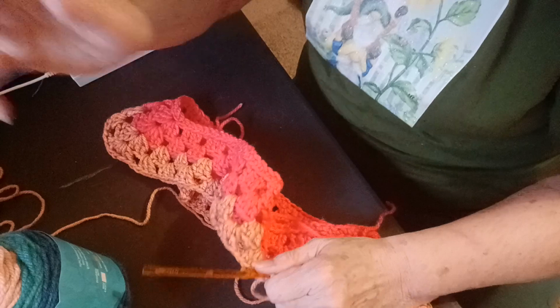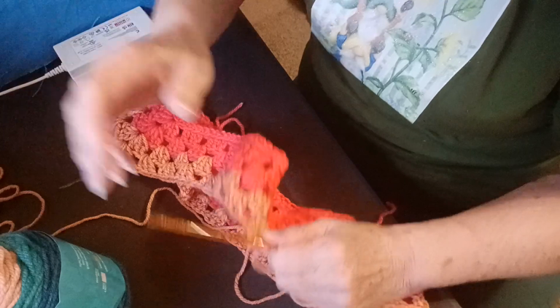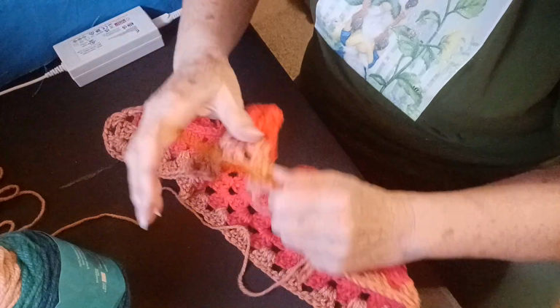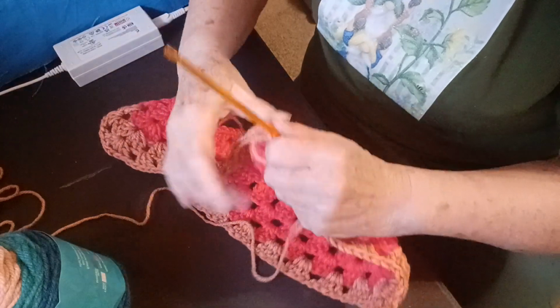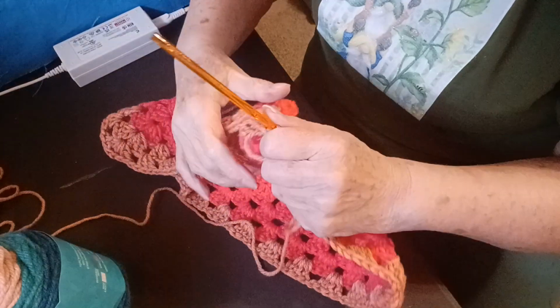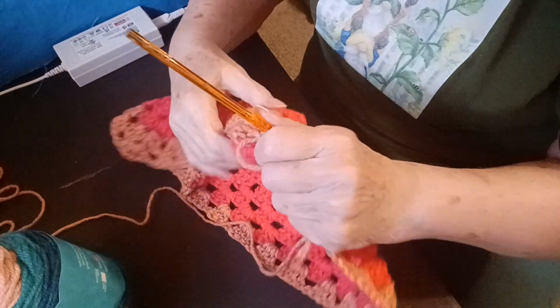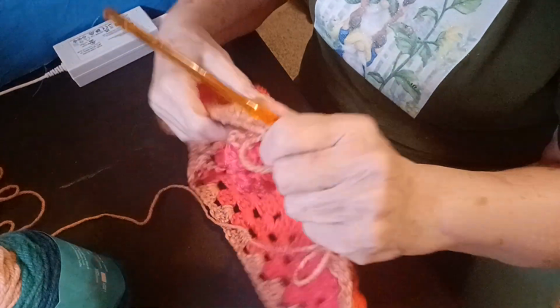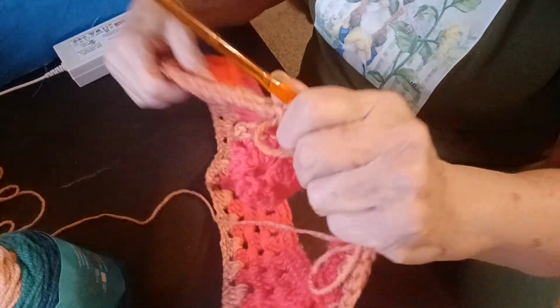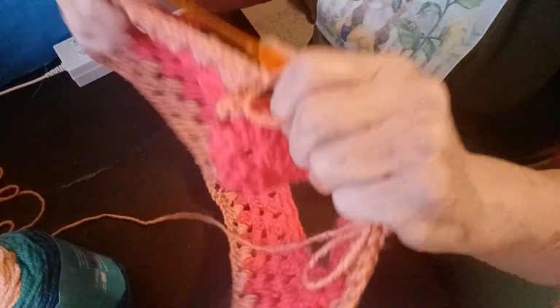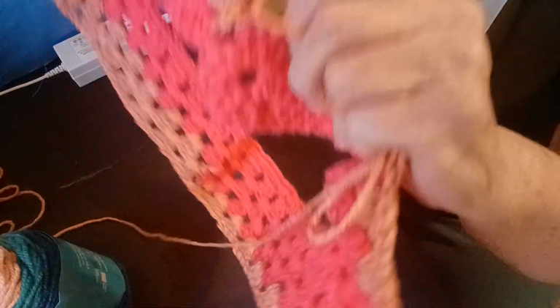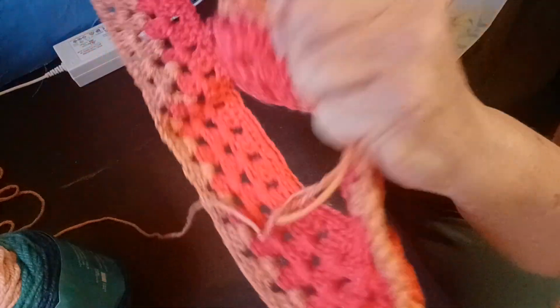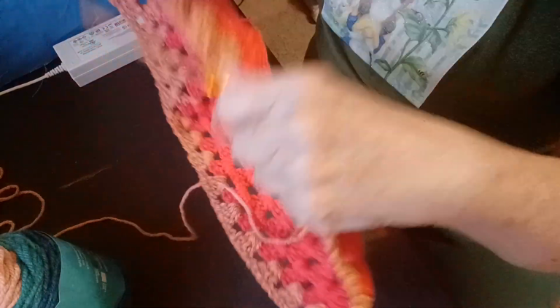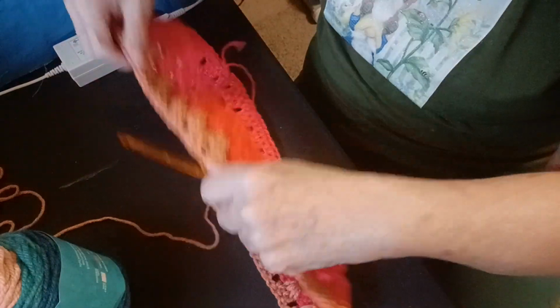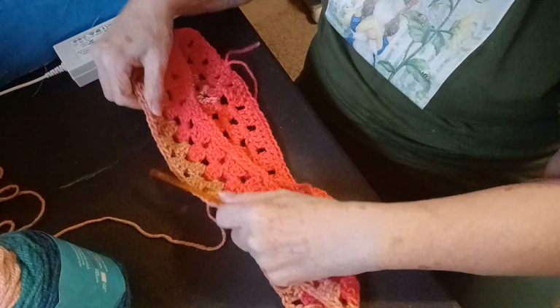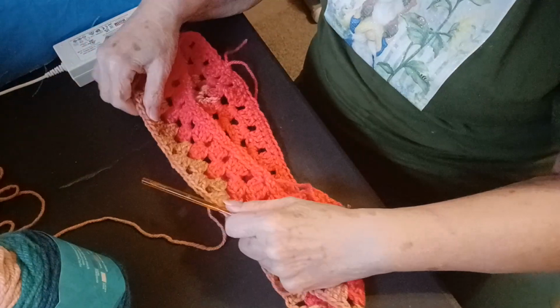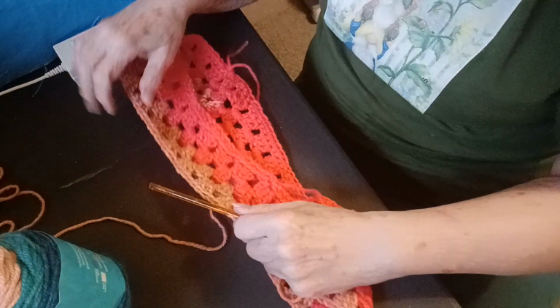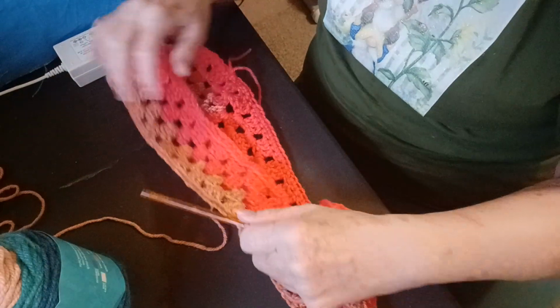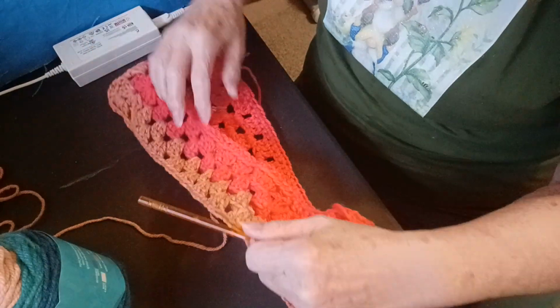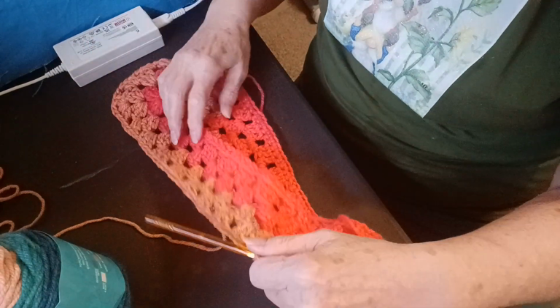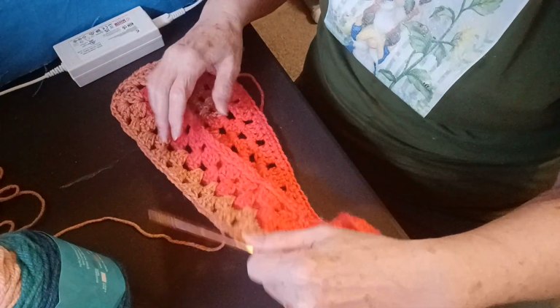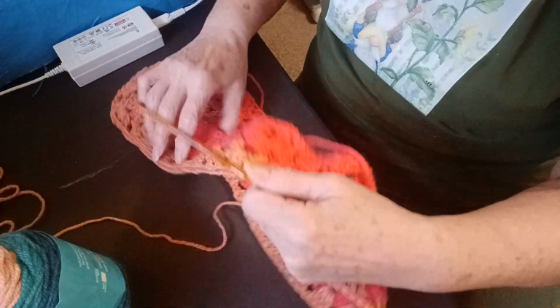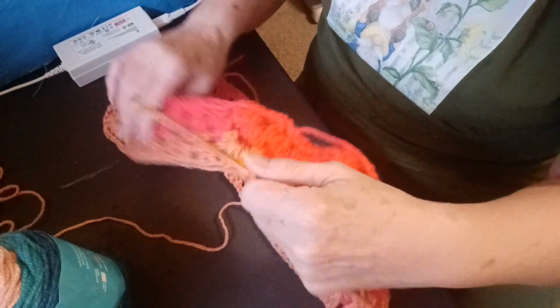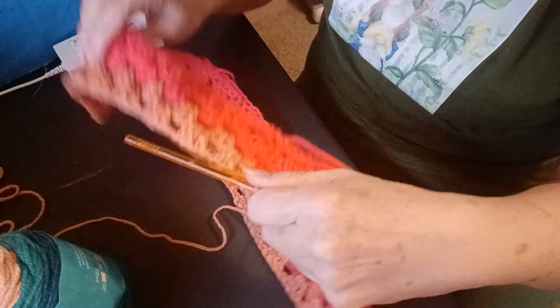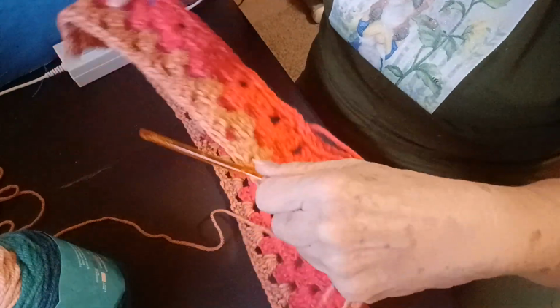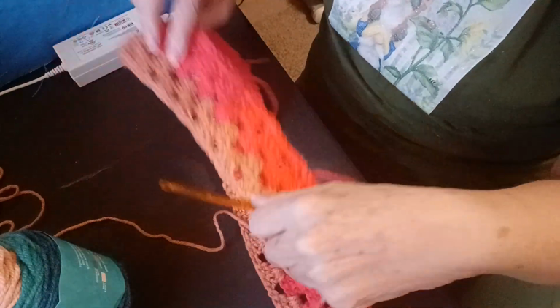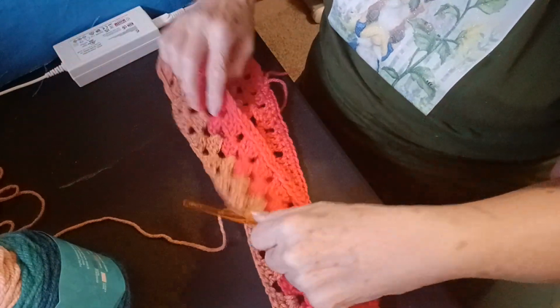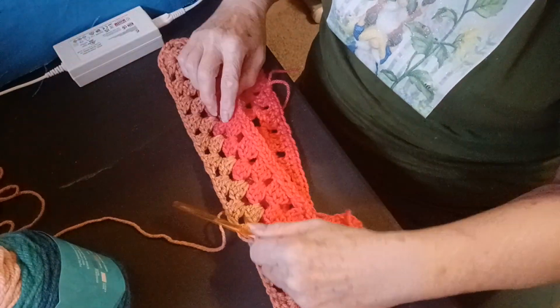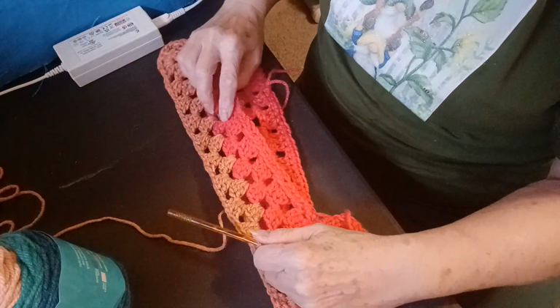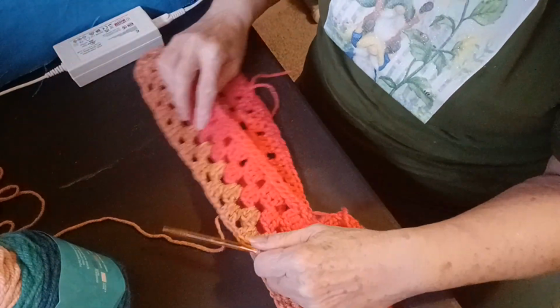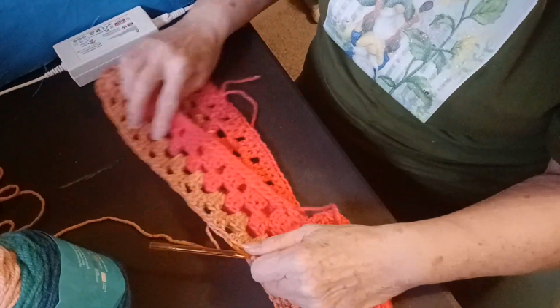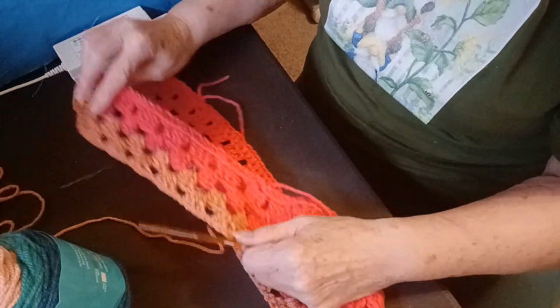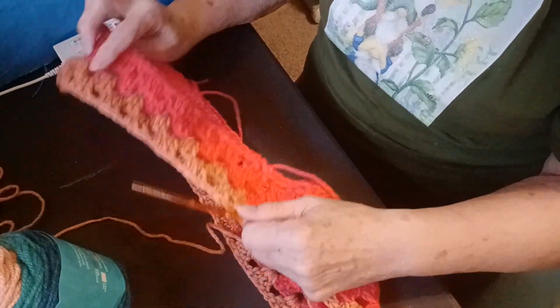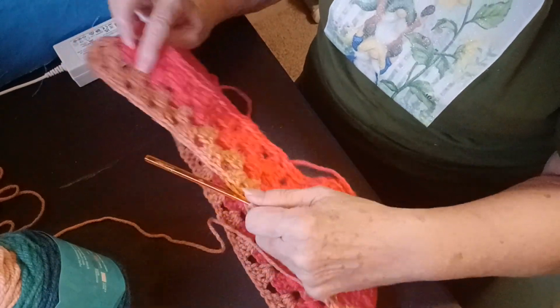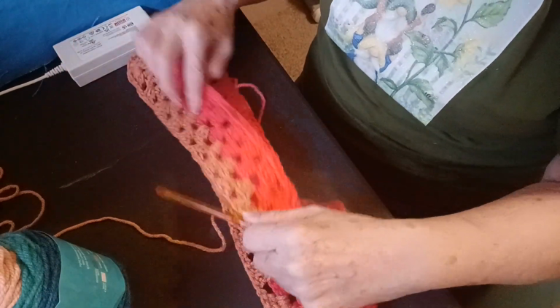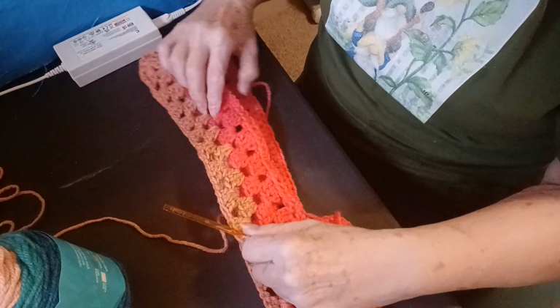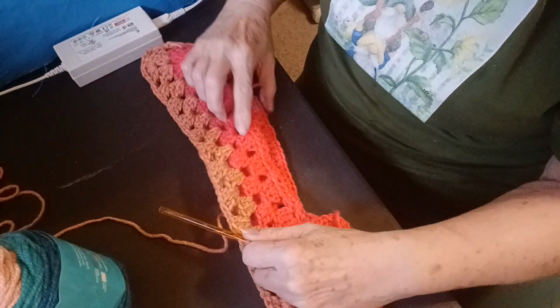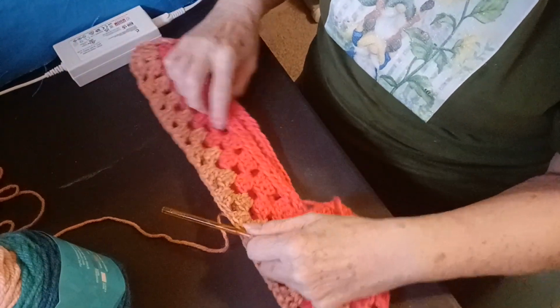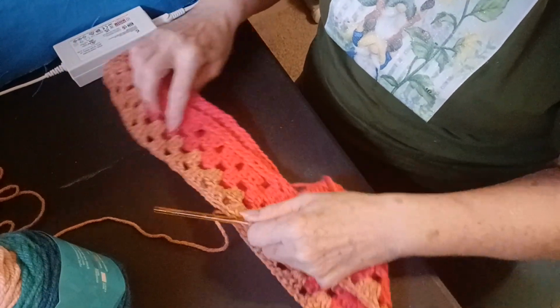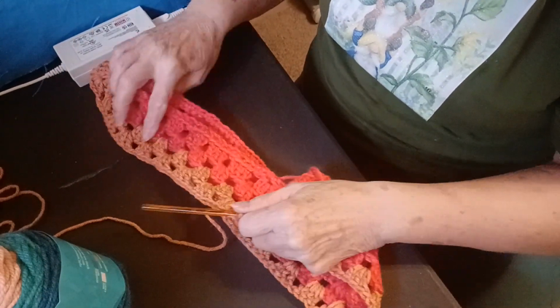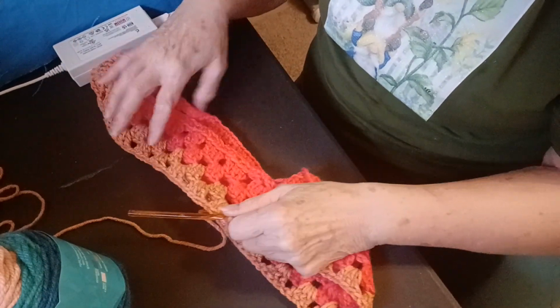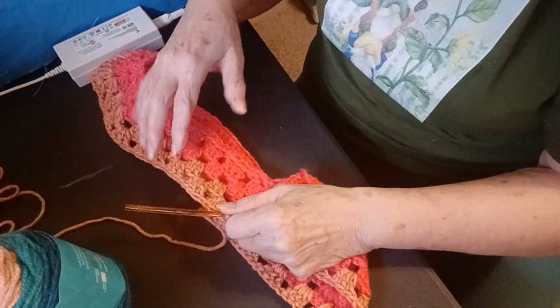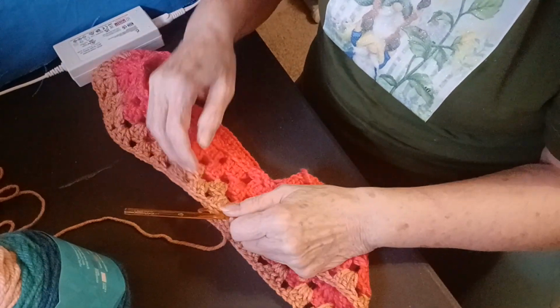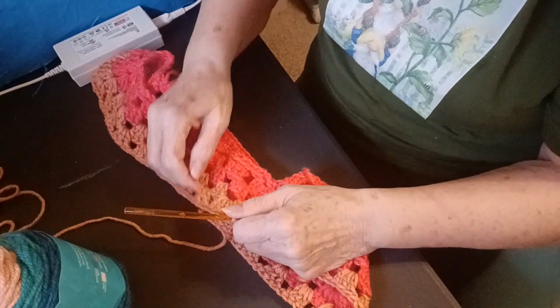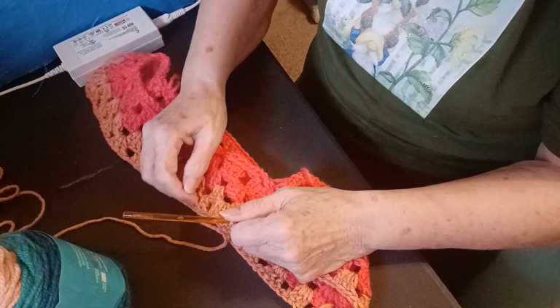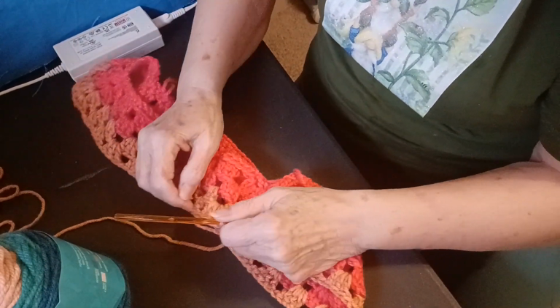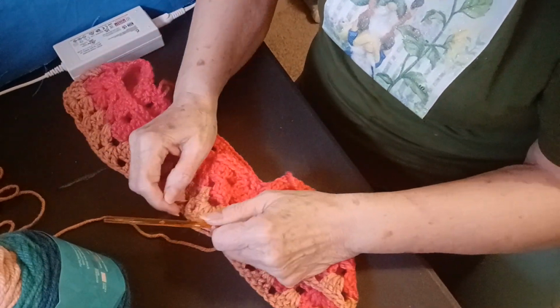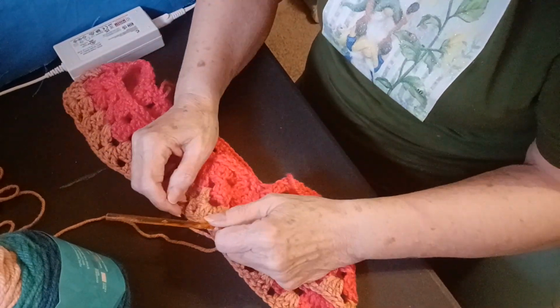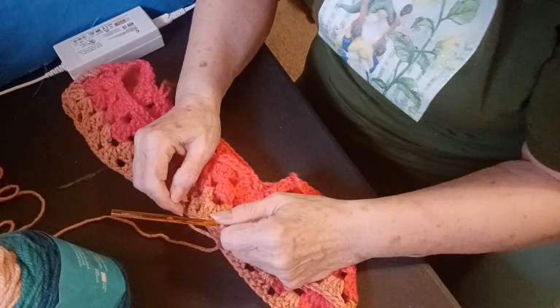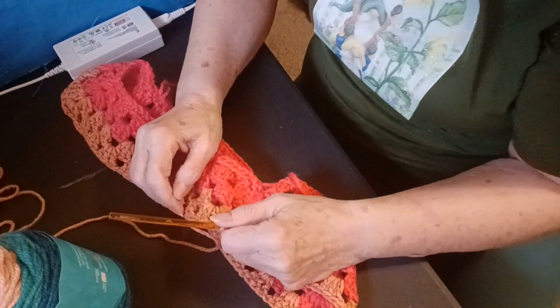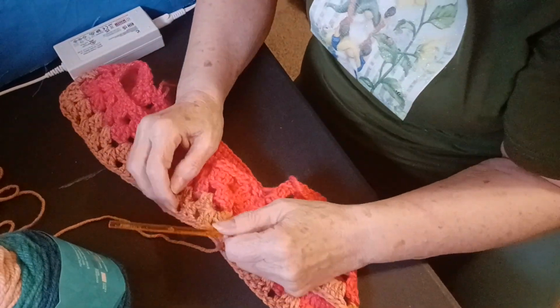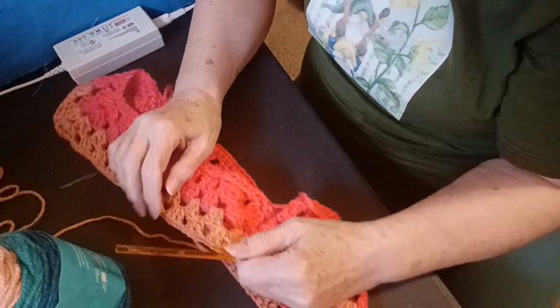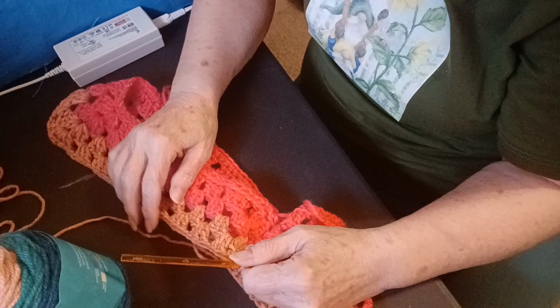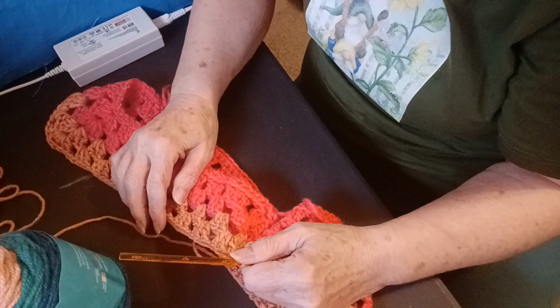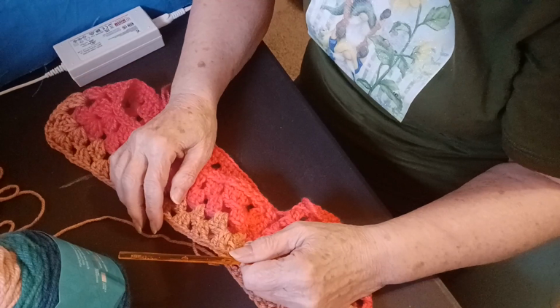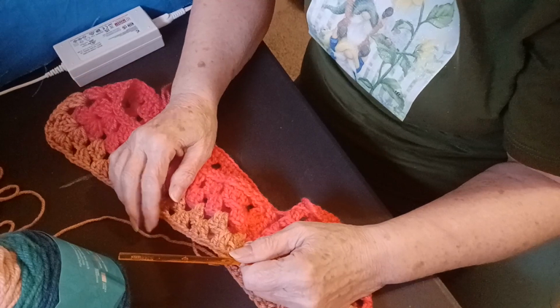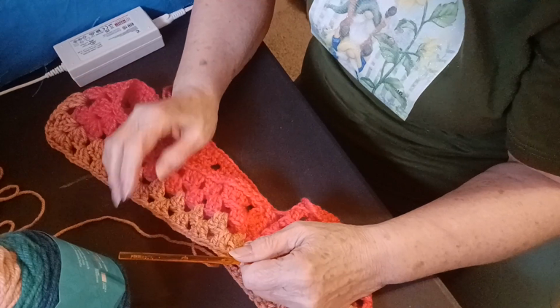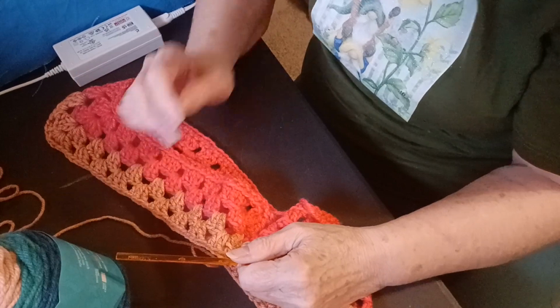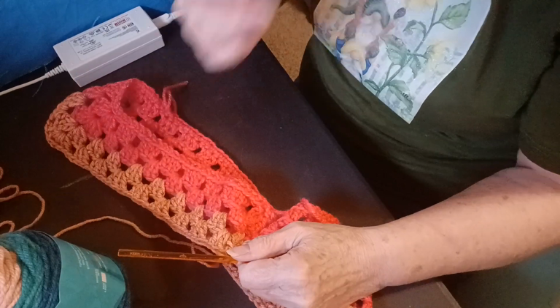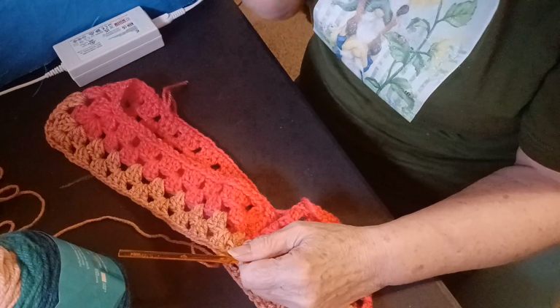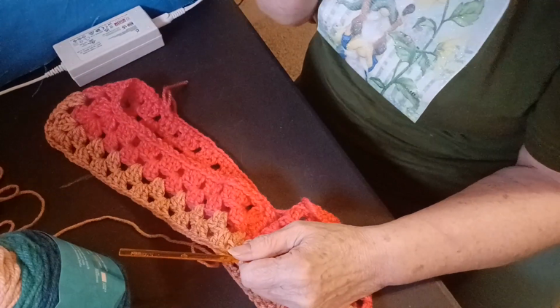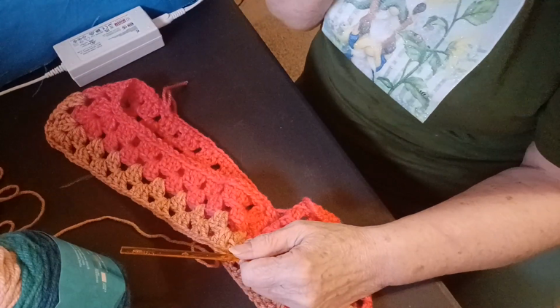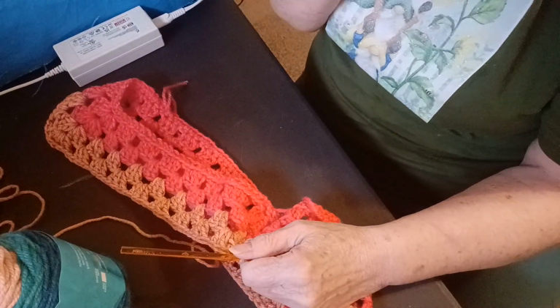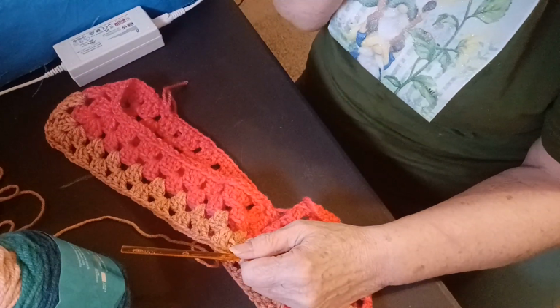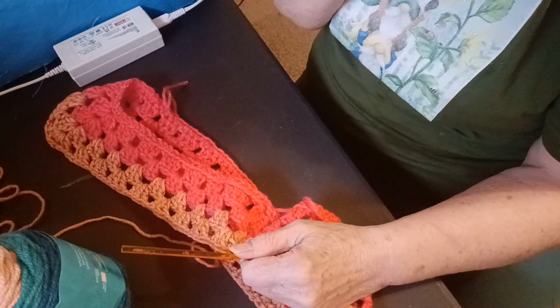Good morning, everyone. I'm making a poncho and thought I'd share it with you how I'm doing it.